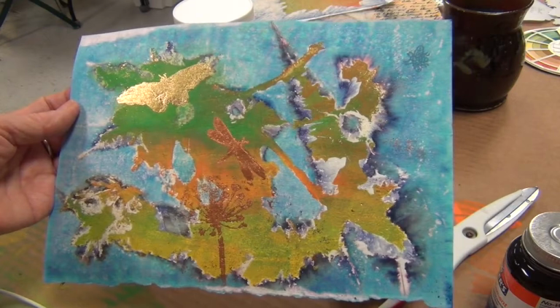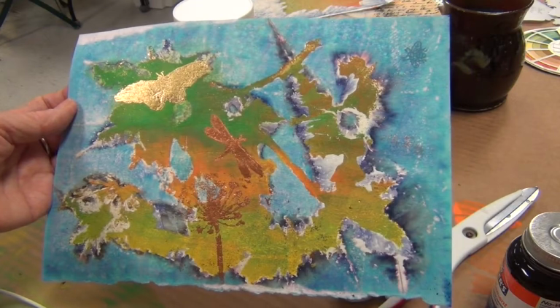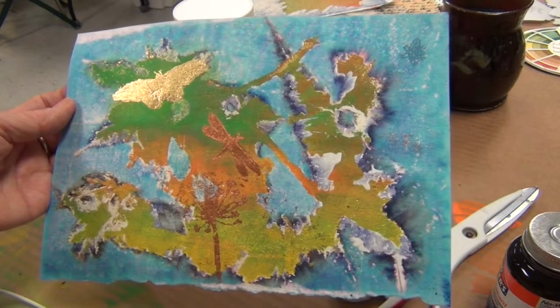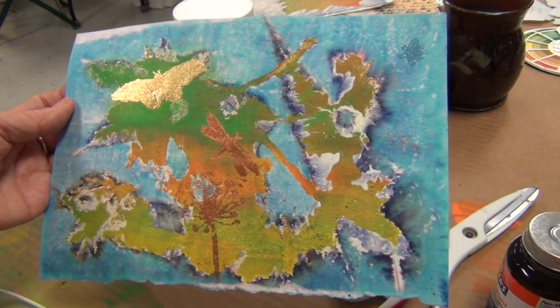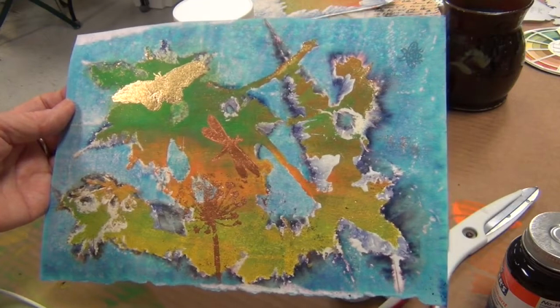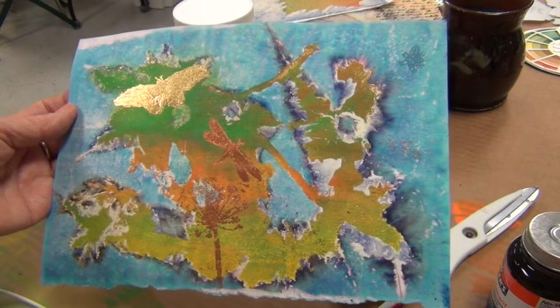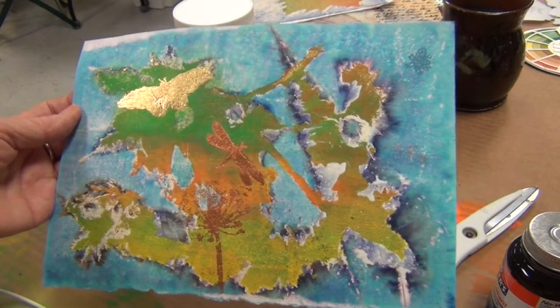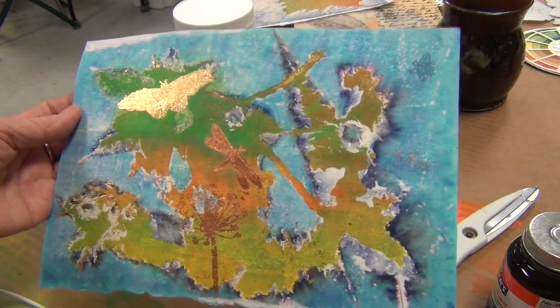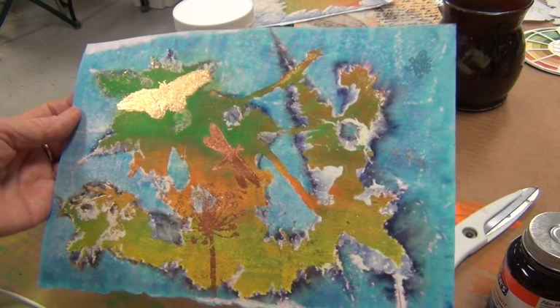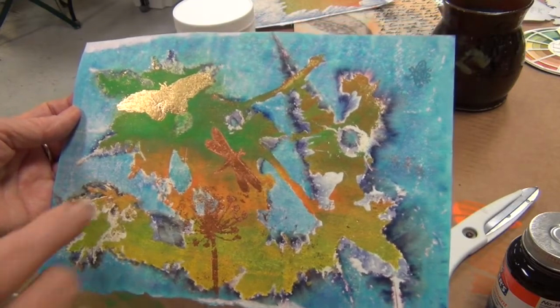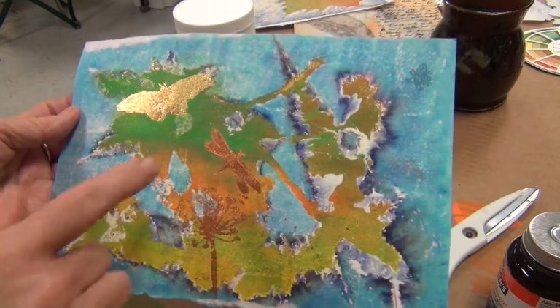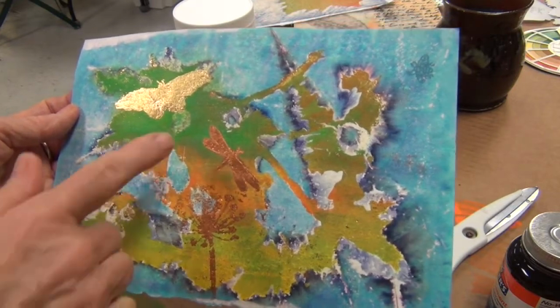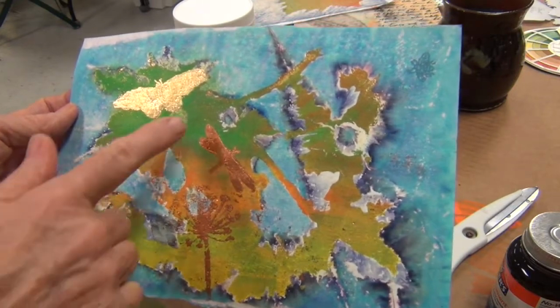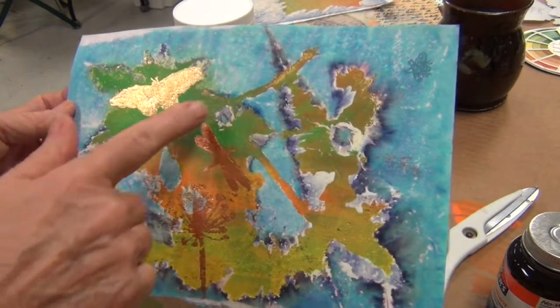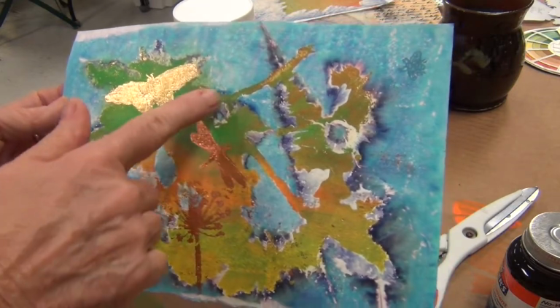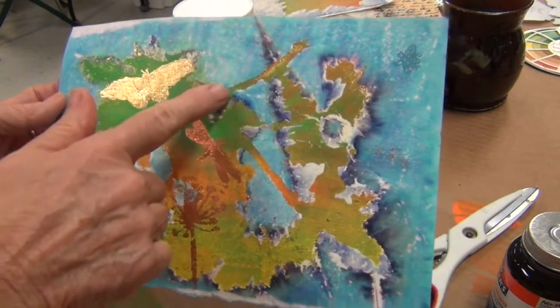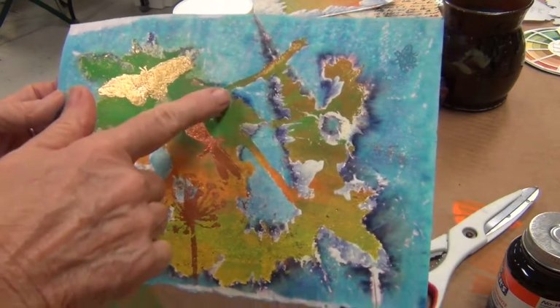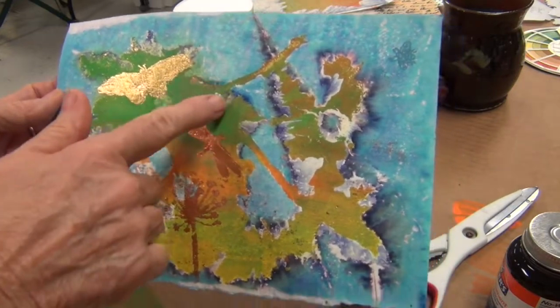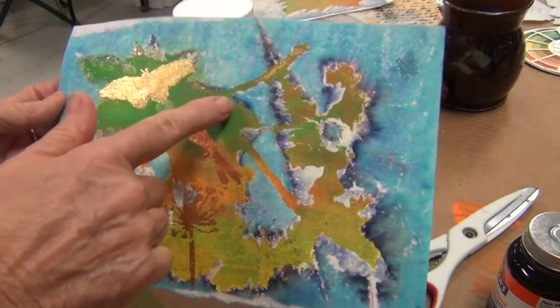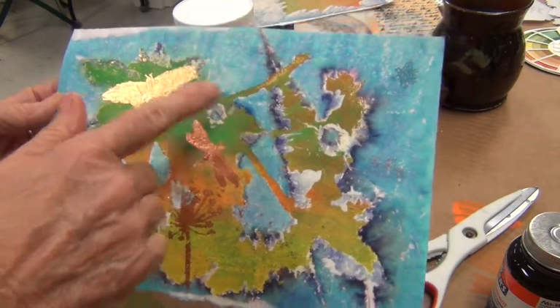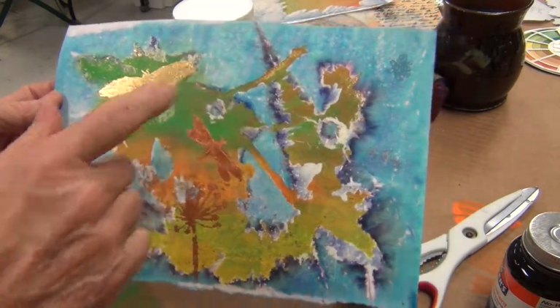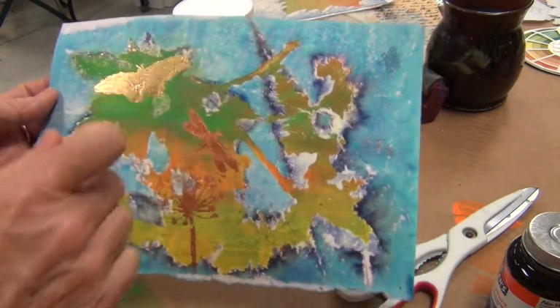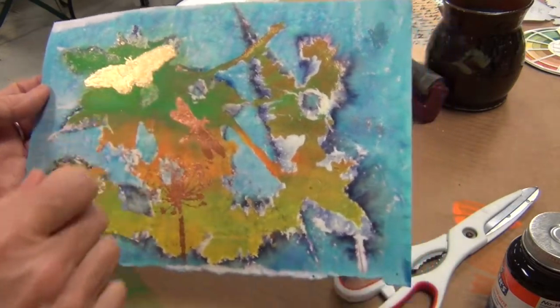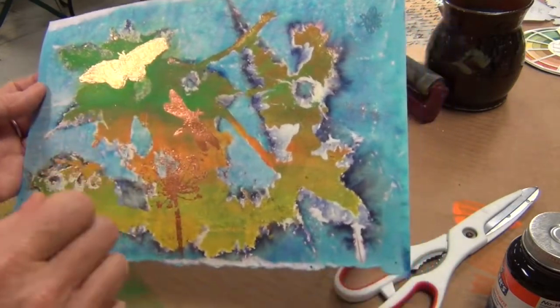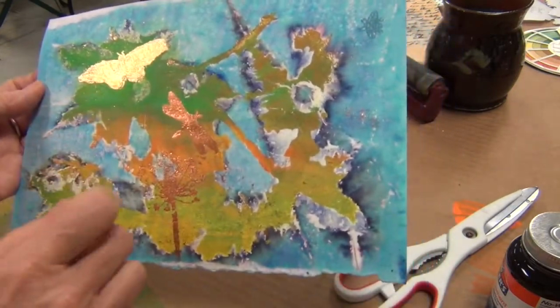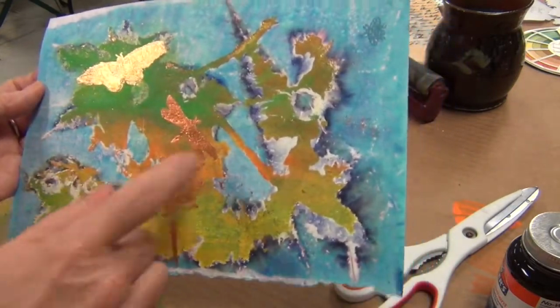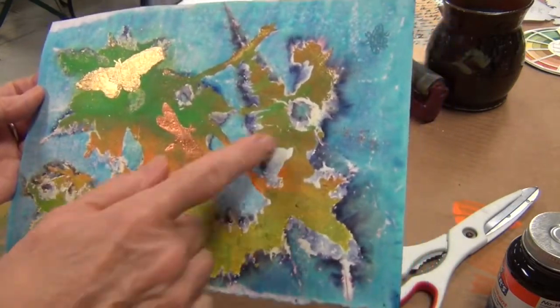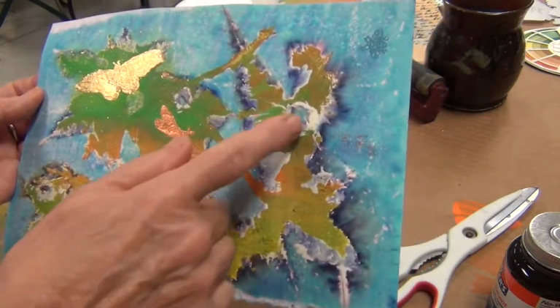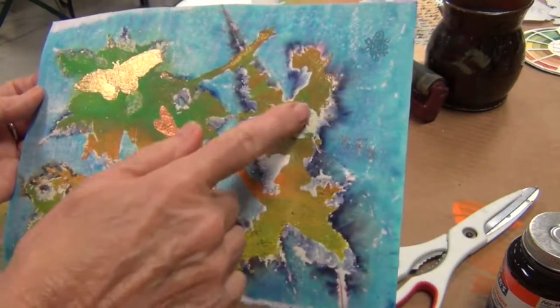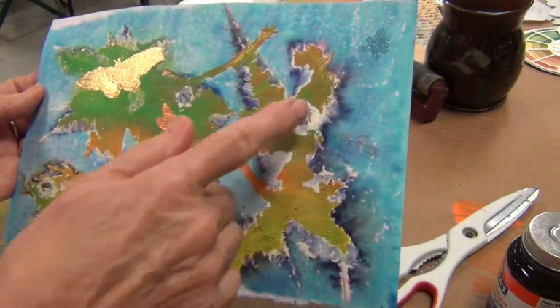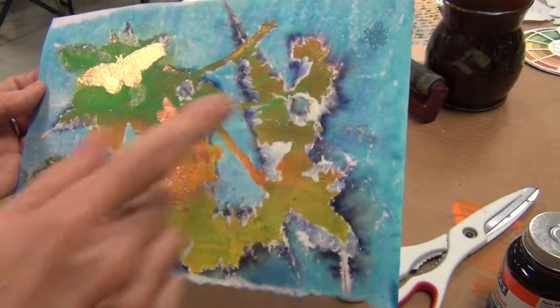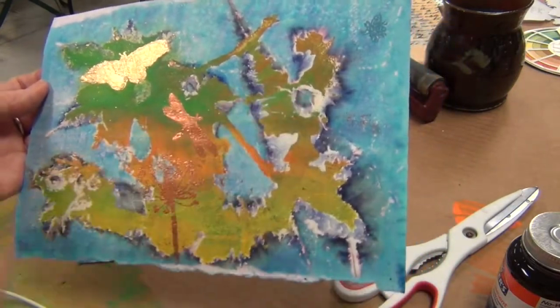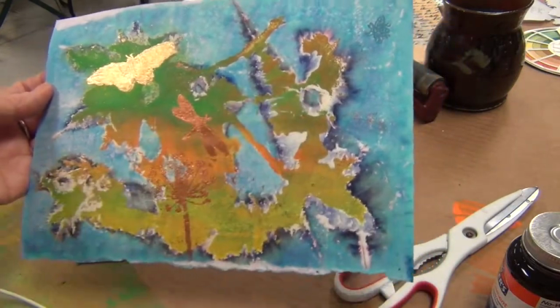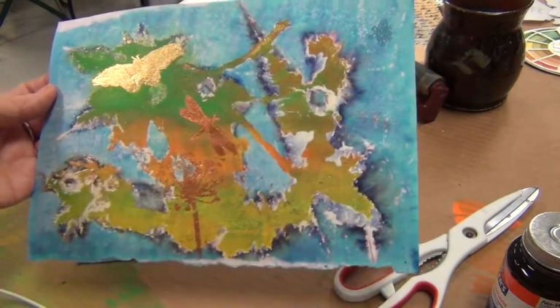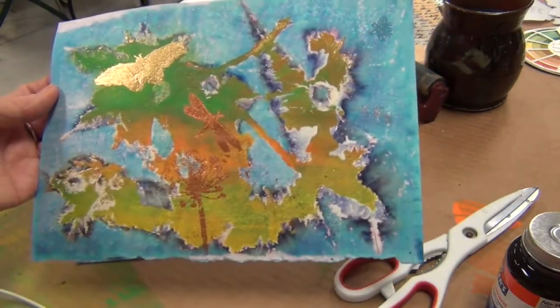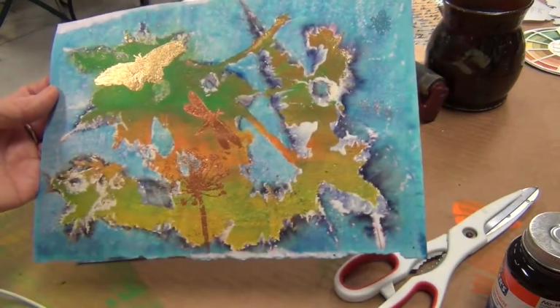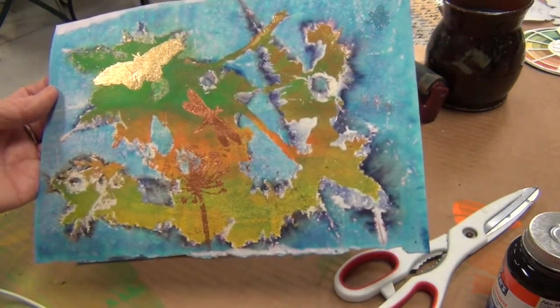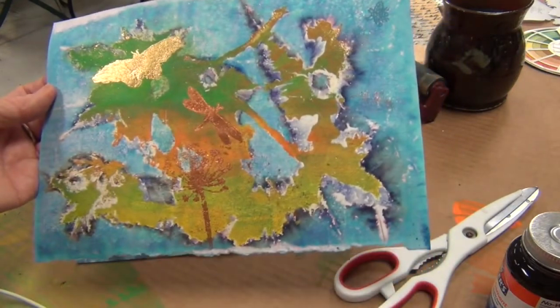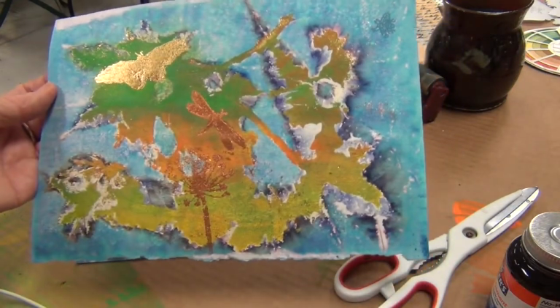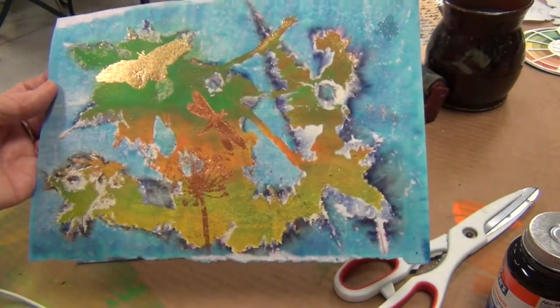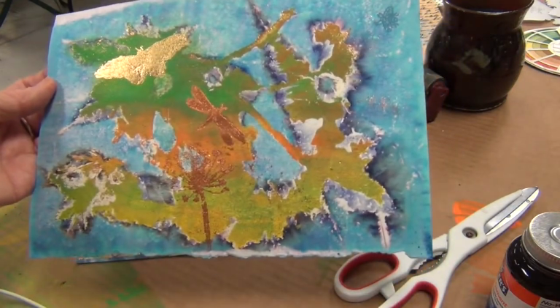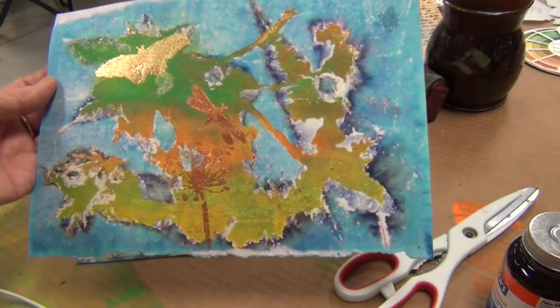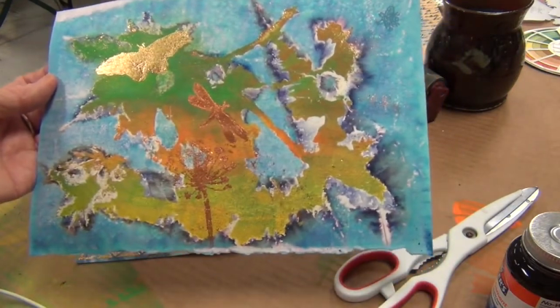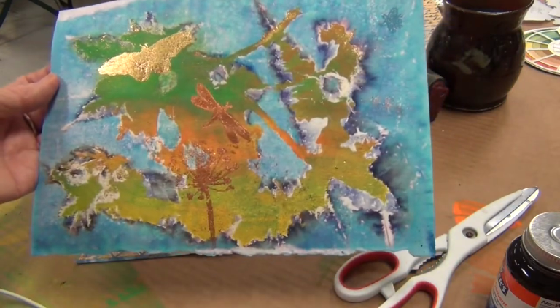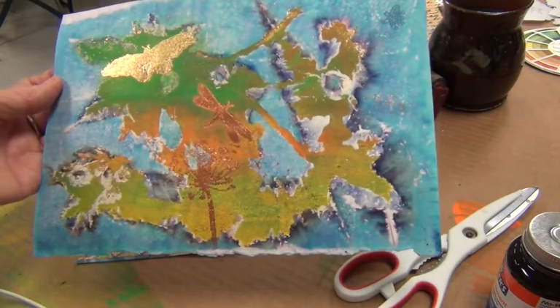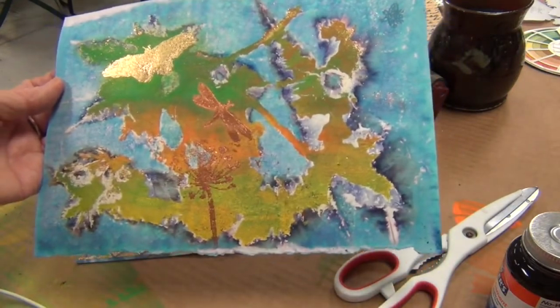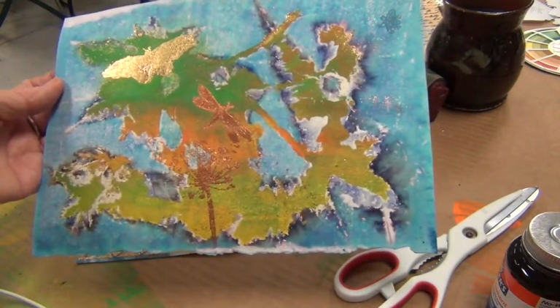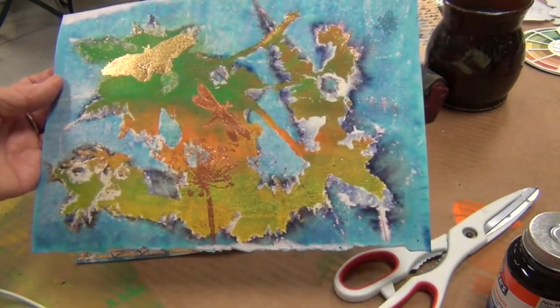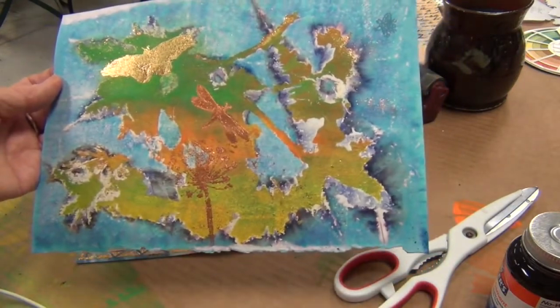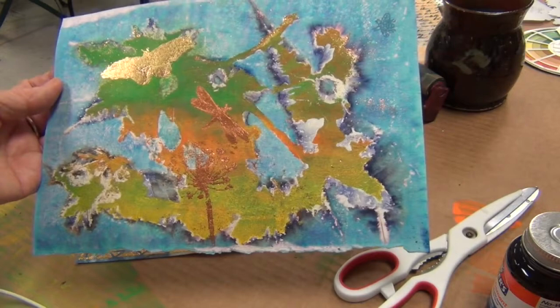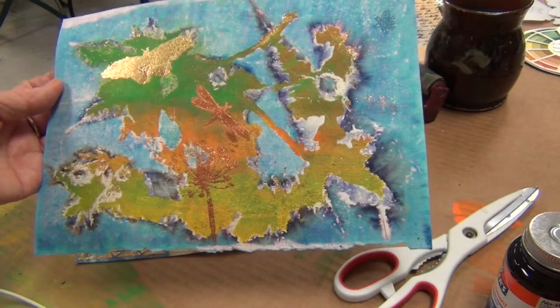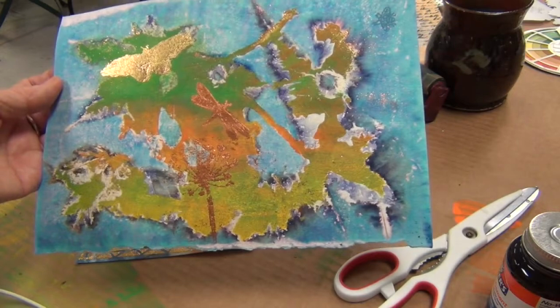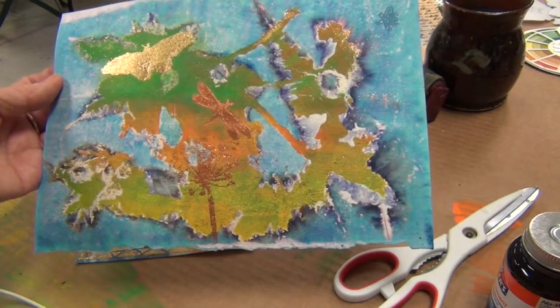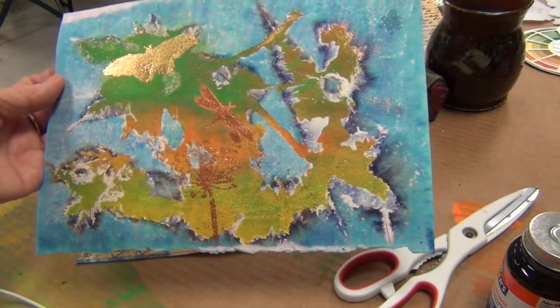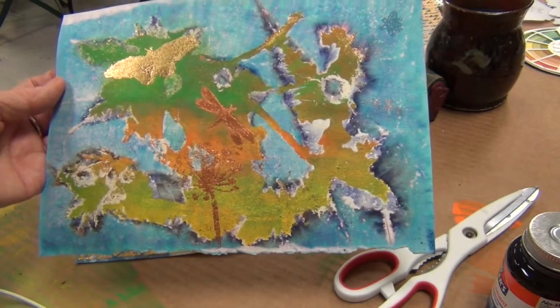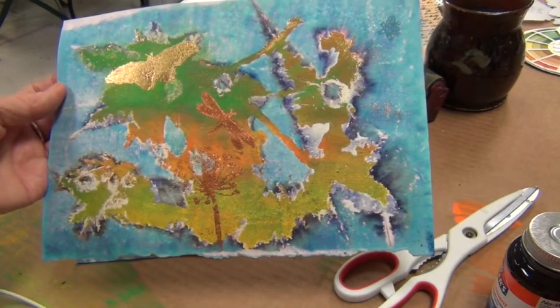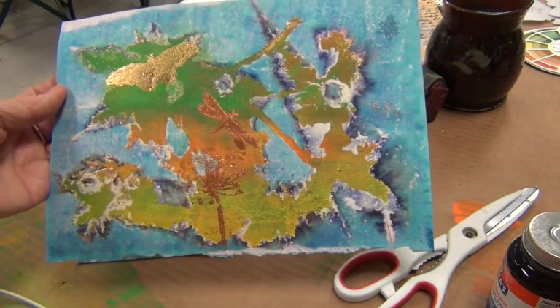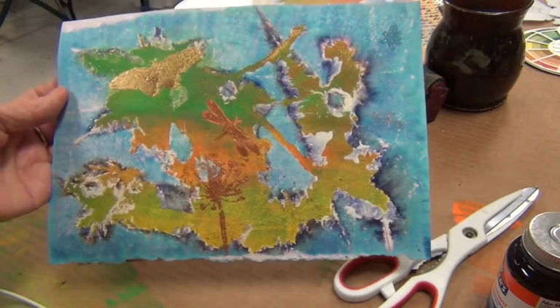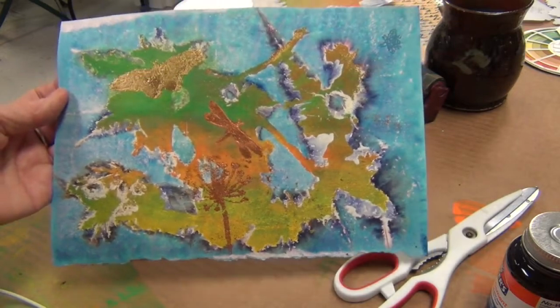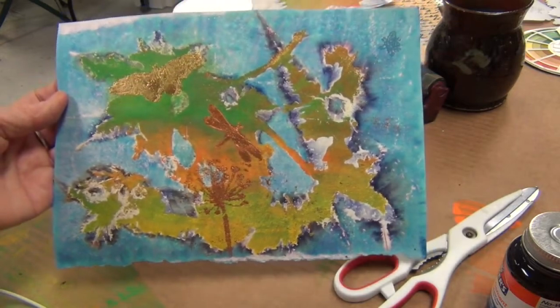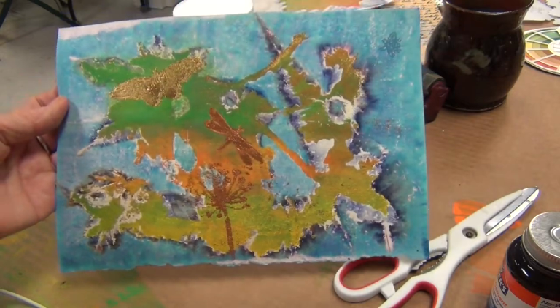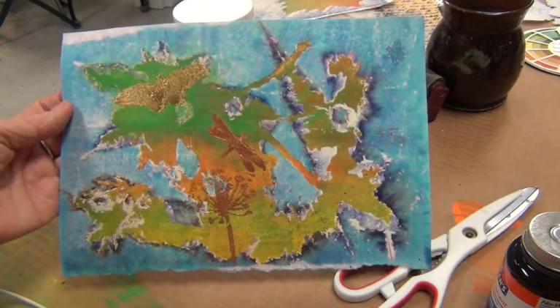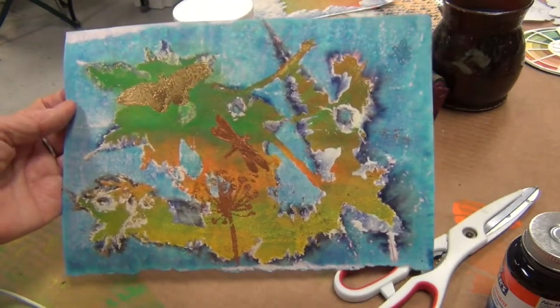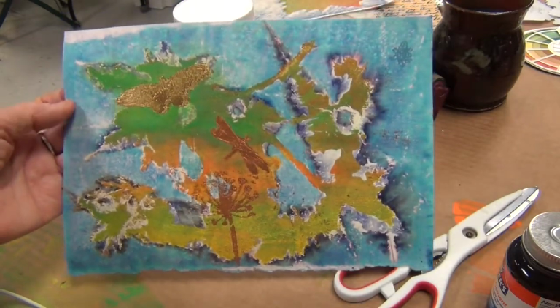Thanks for joining me today. Next week I think we're going to be doing moths. Later, guys.